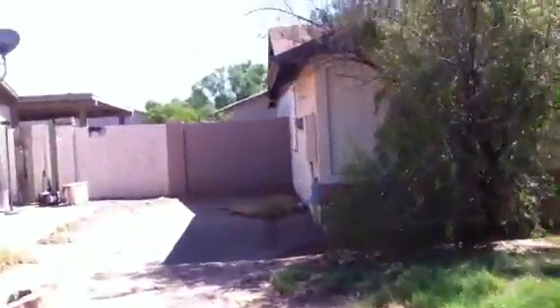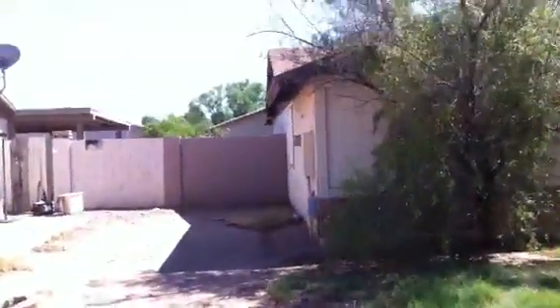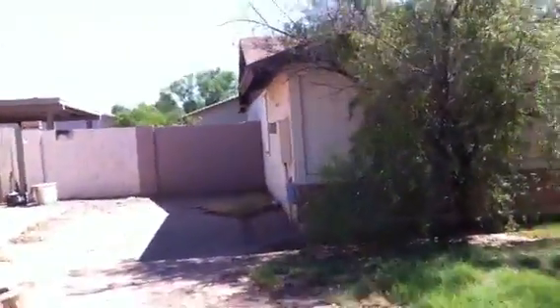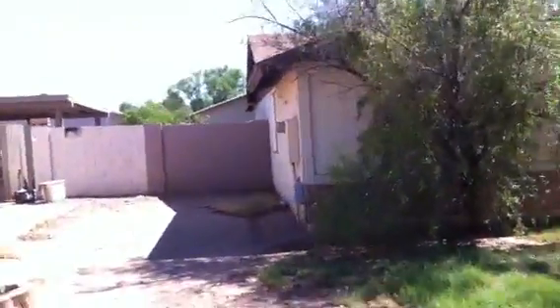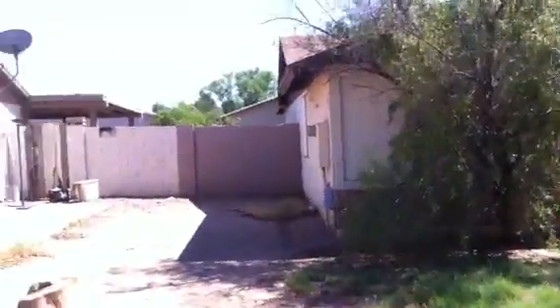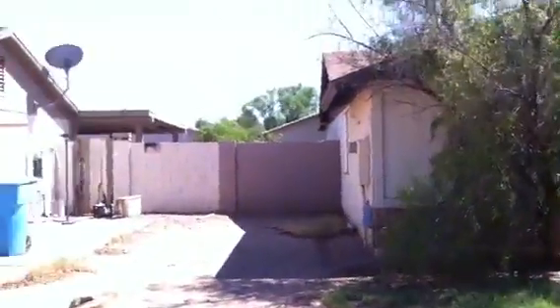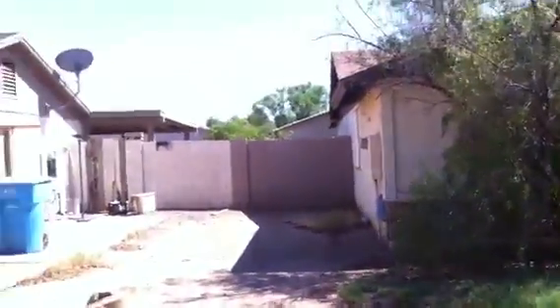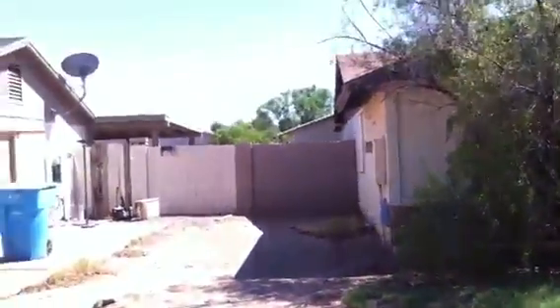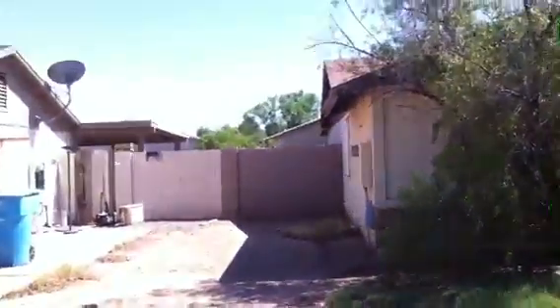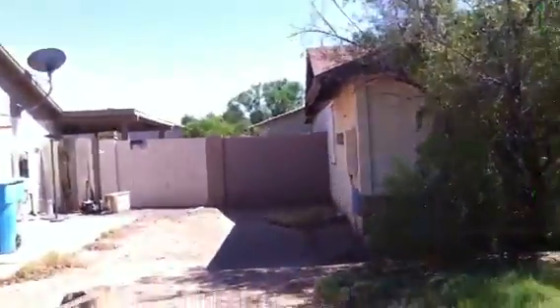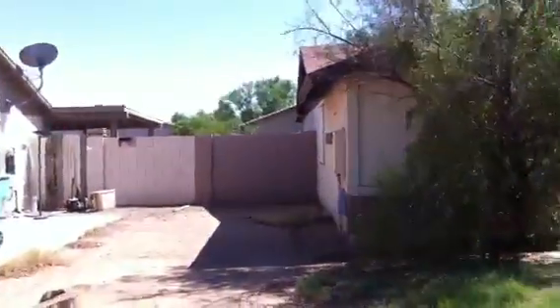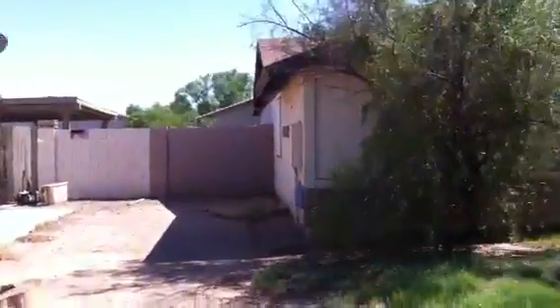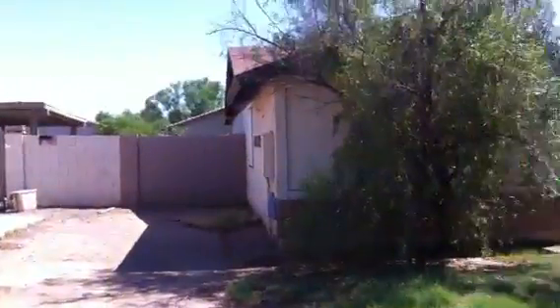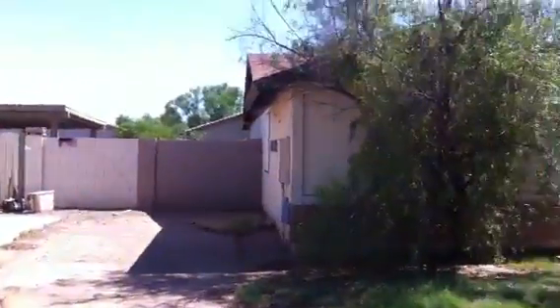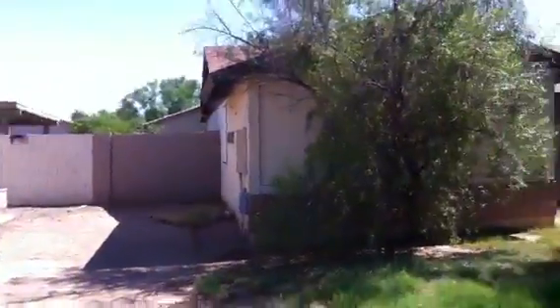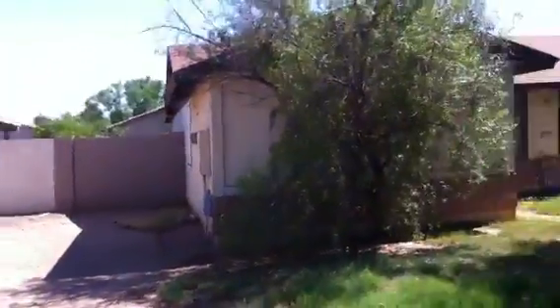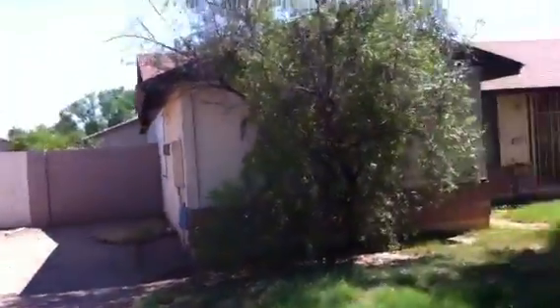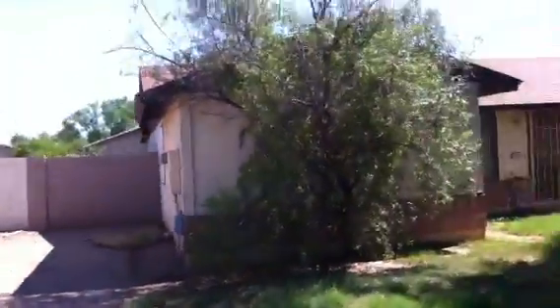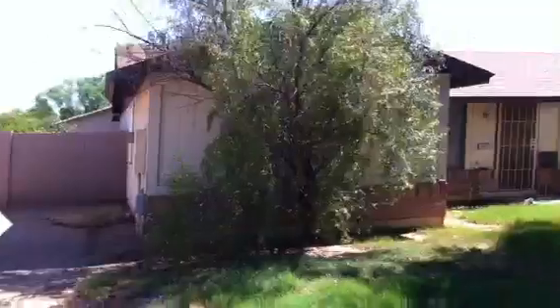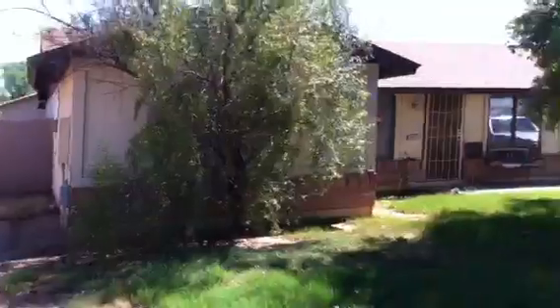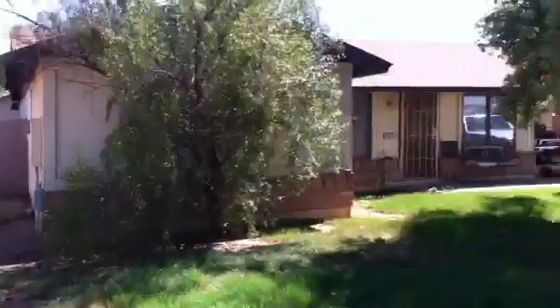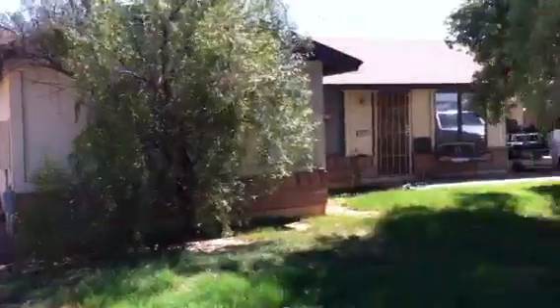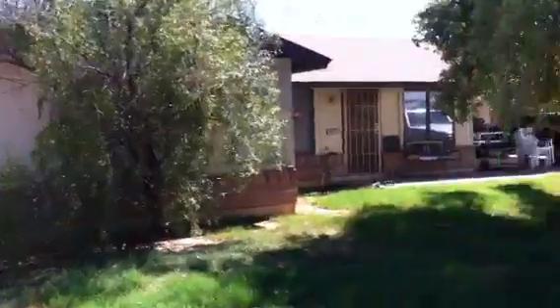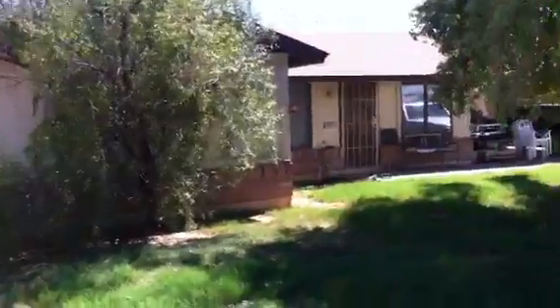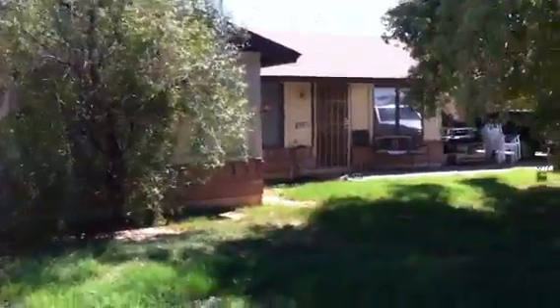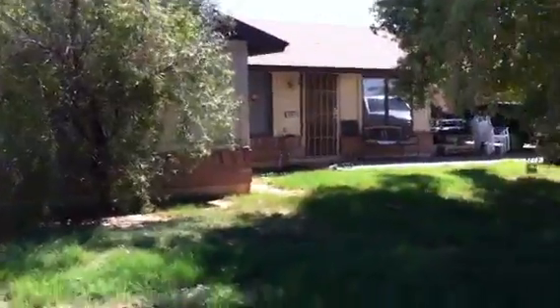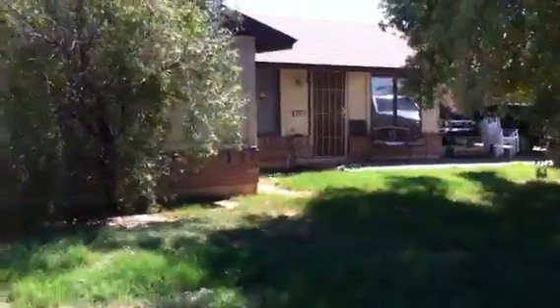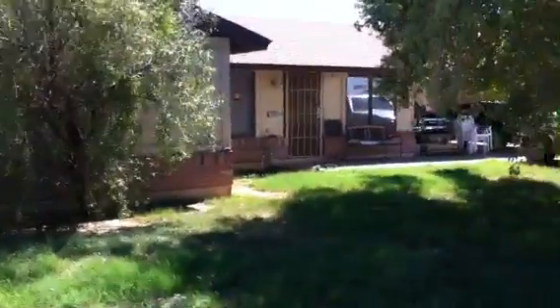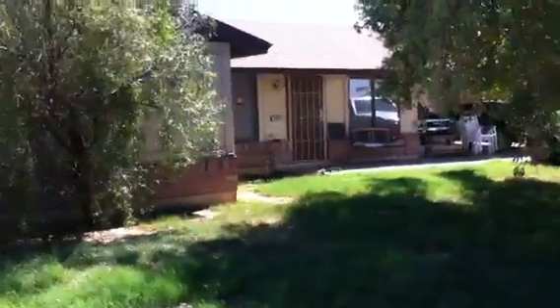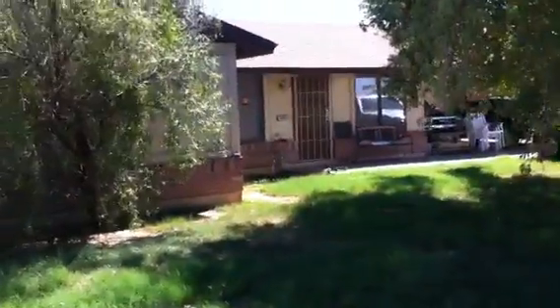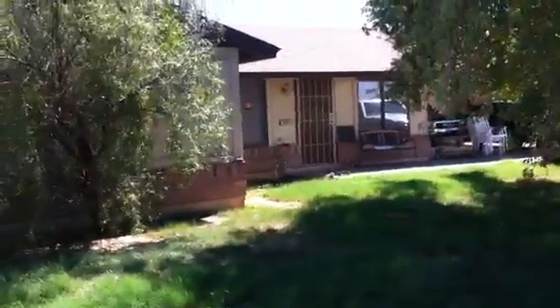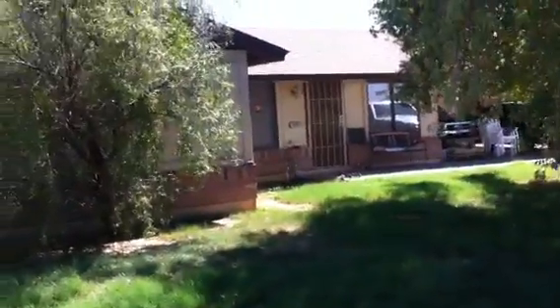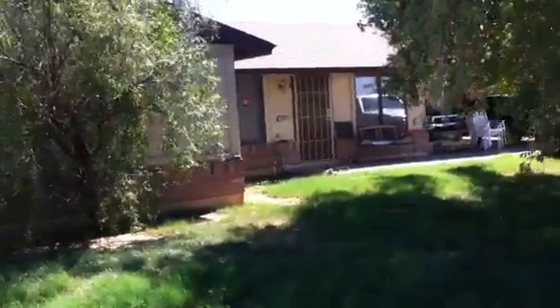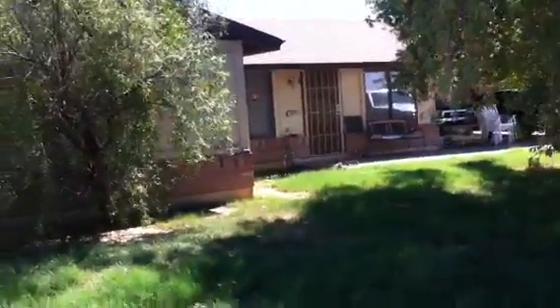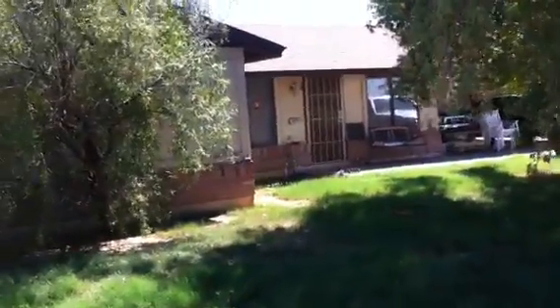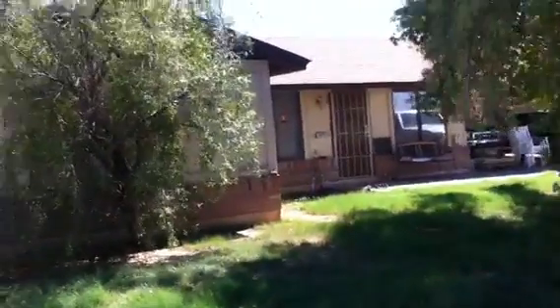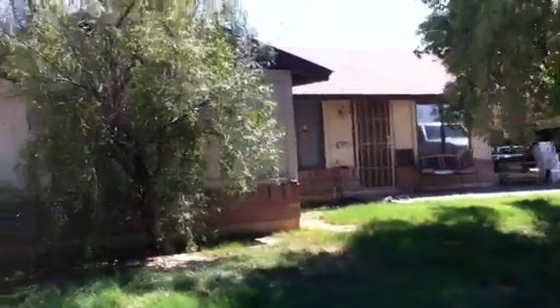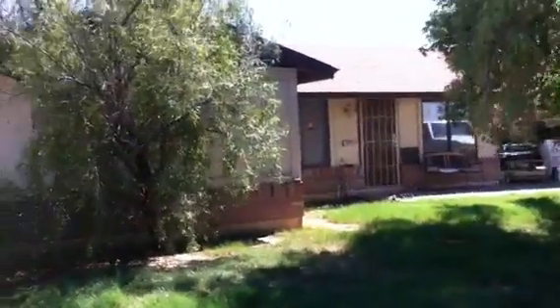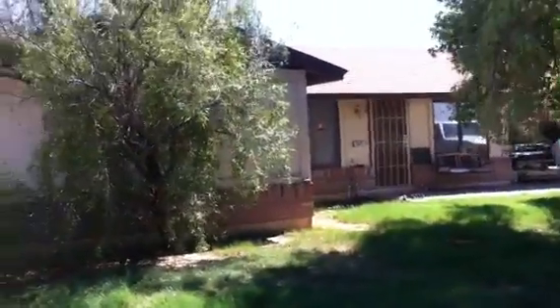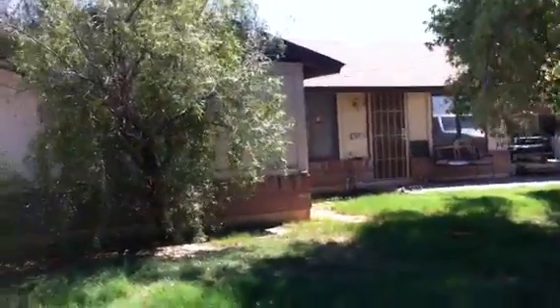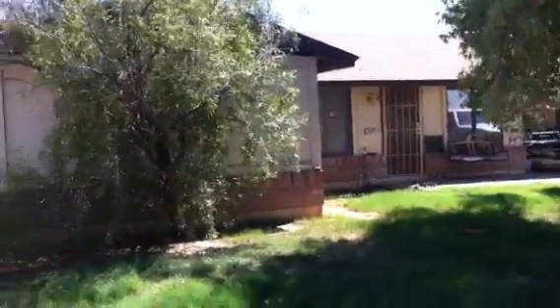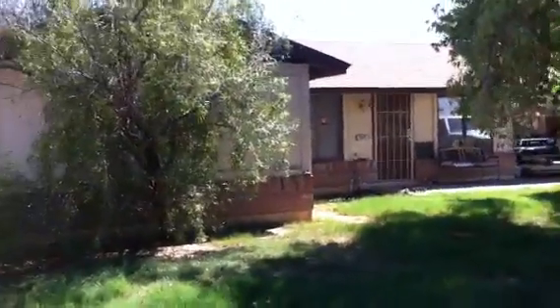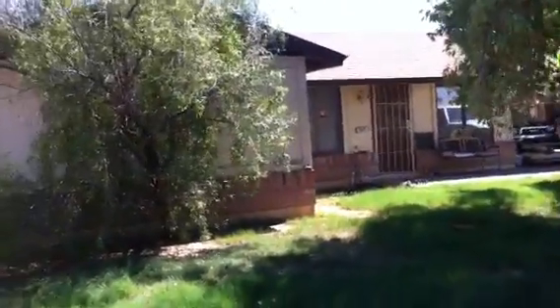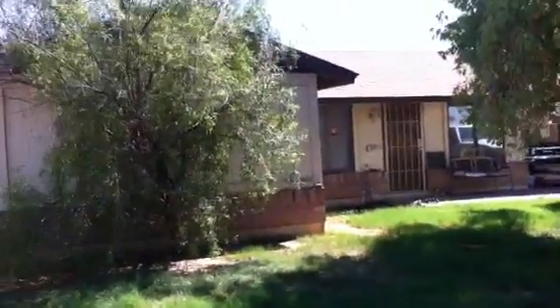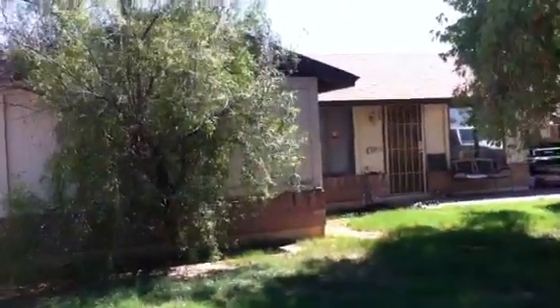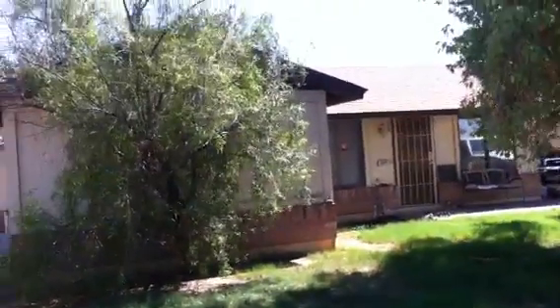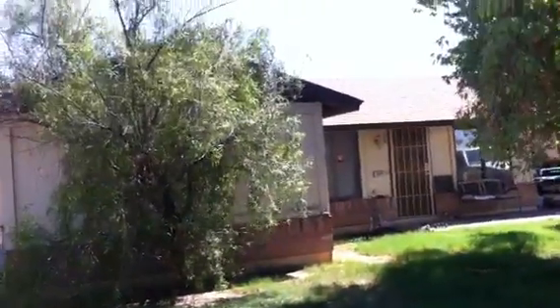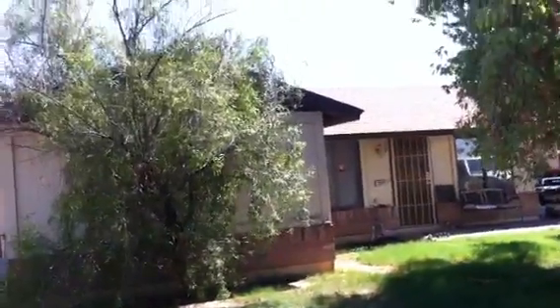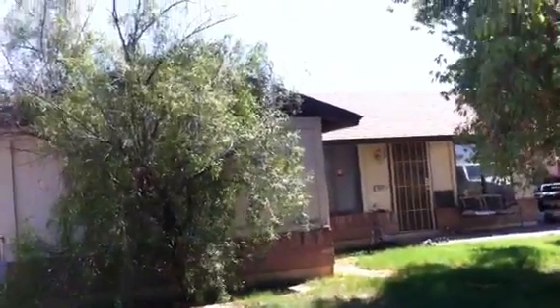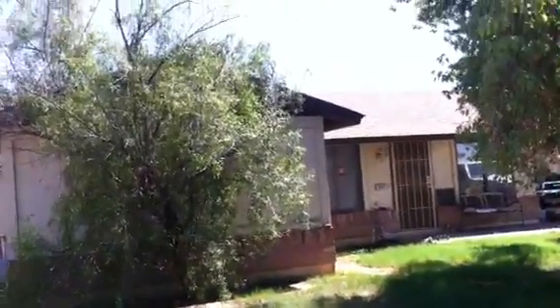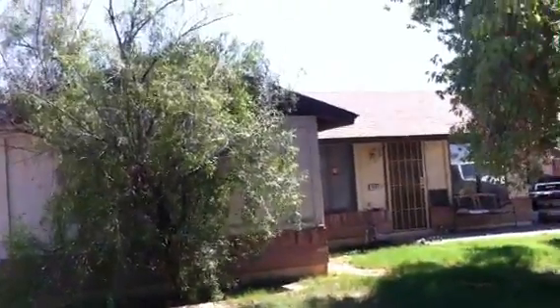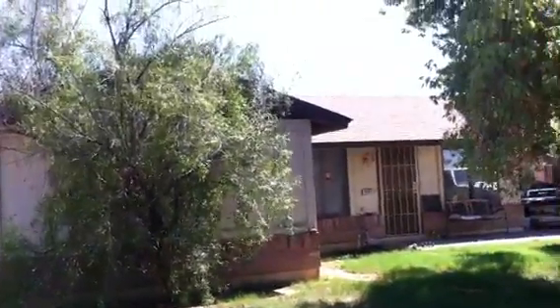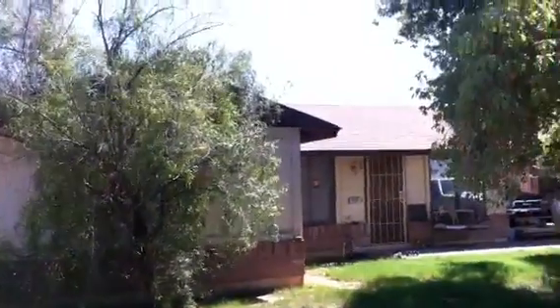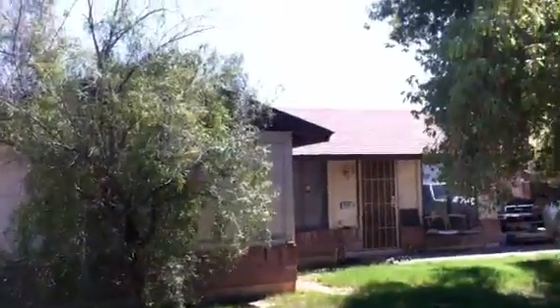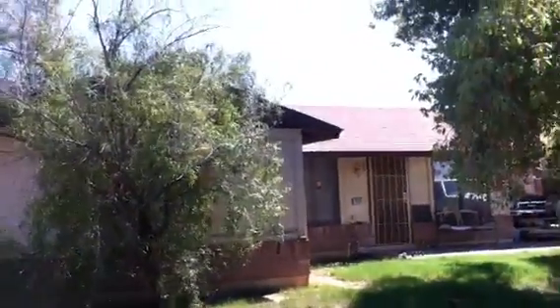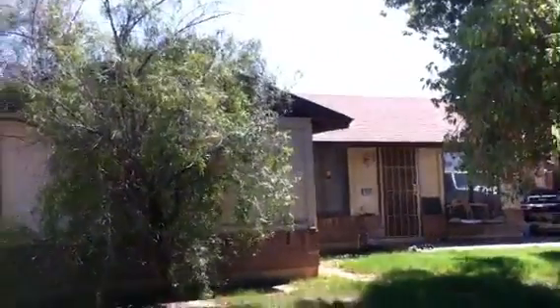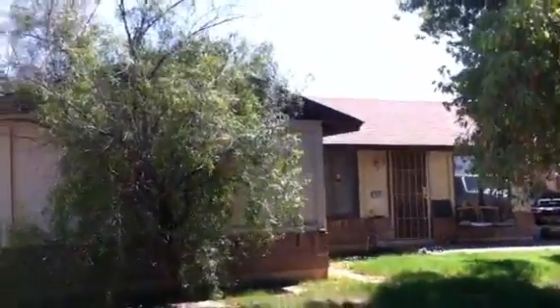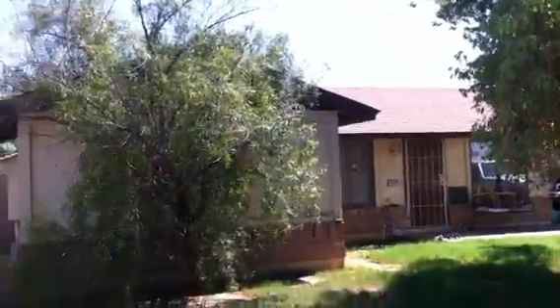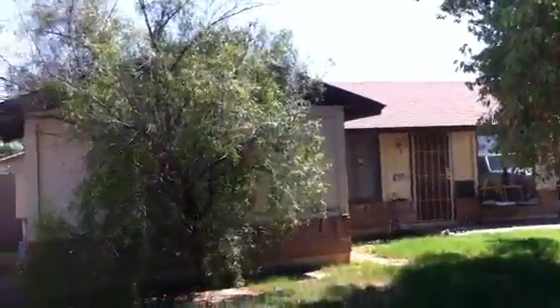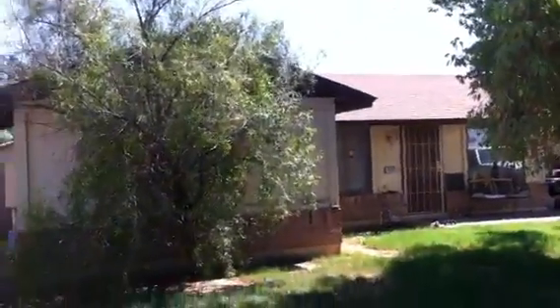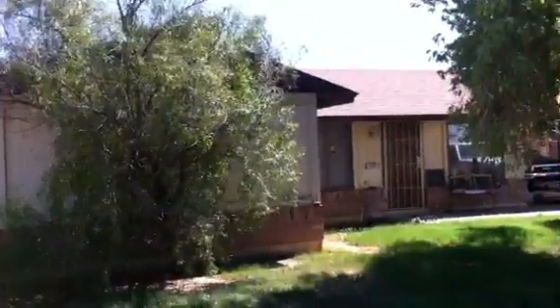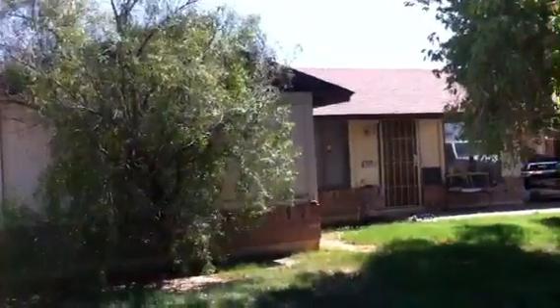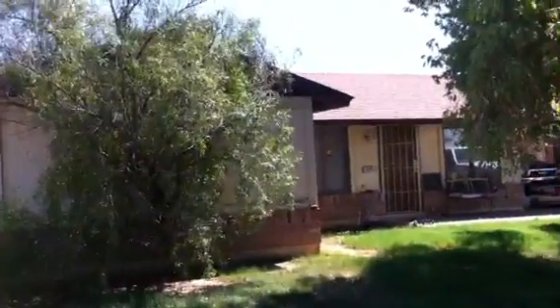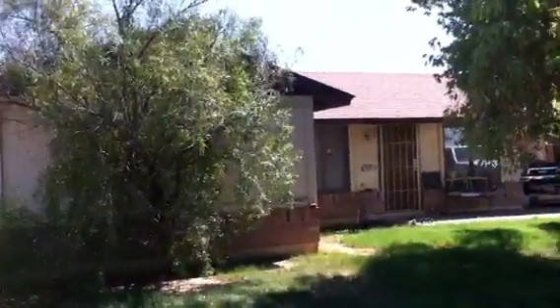Electrical boxes on the side of the house. This is Mark at 7227 West Crittenton Lane in Phoenix, Arizona.